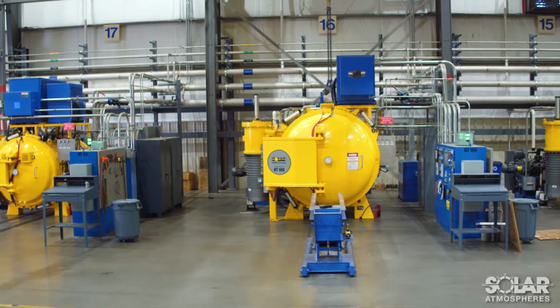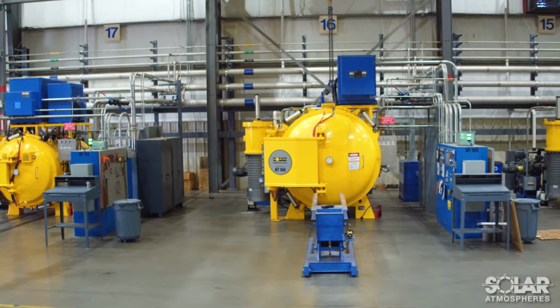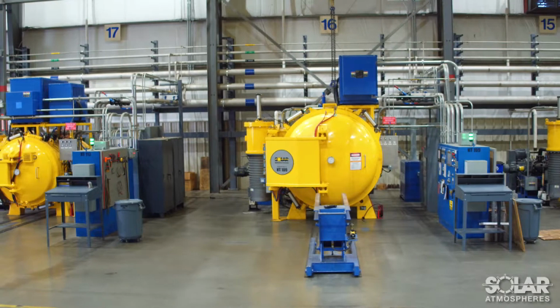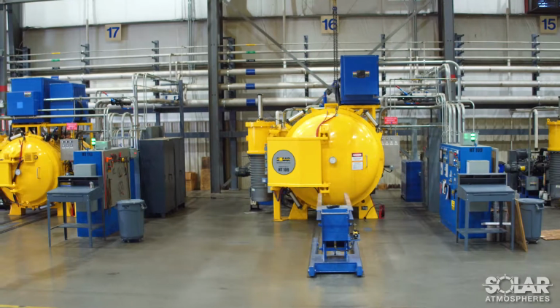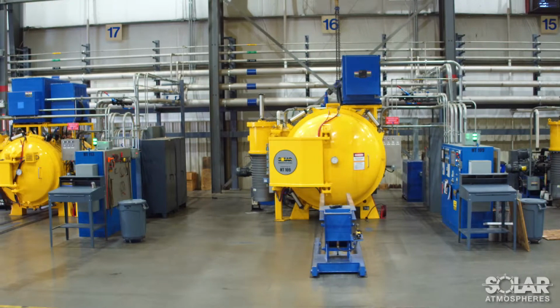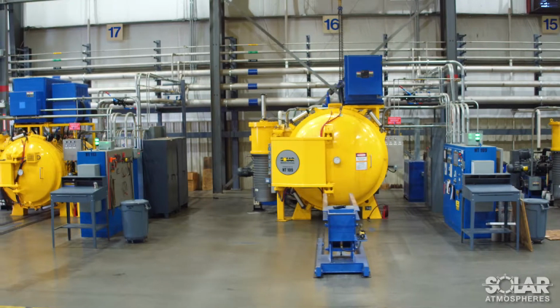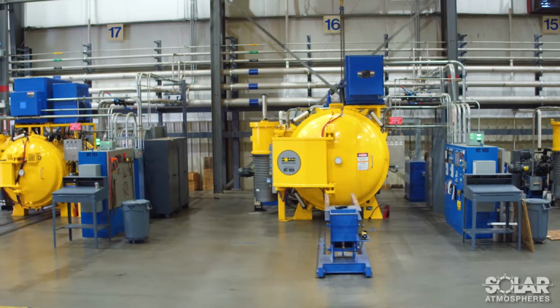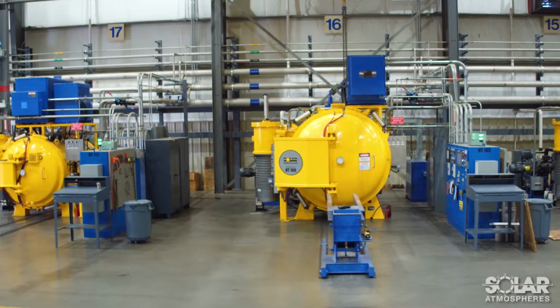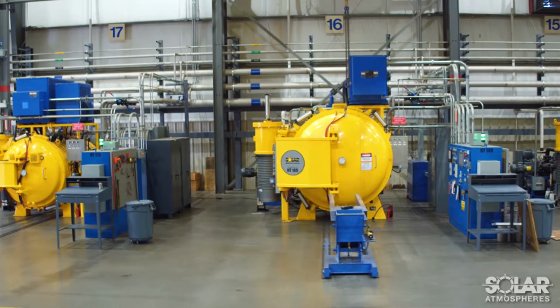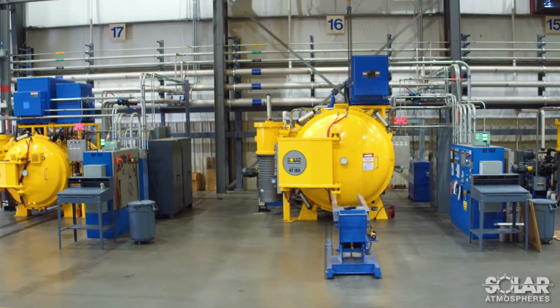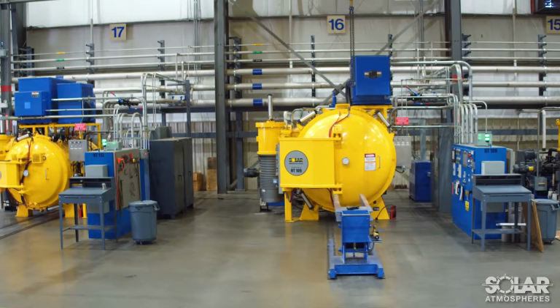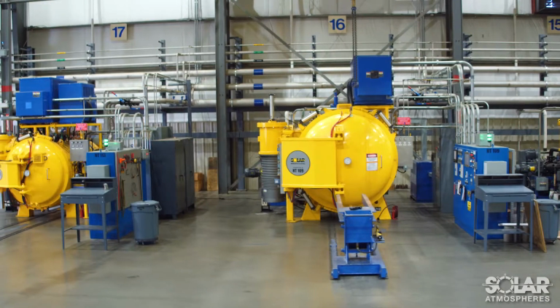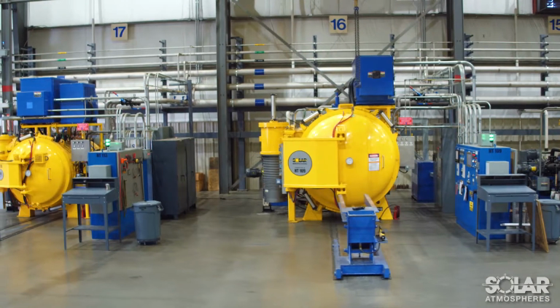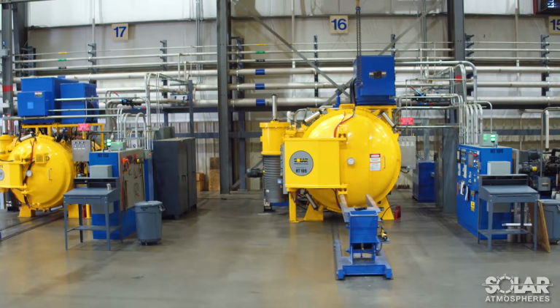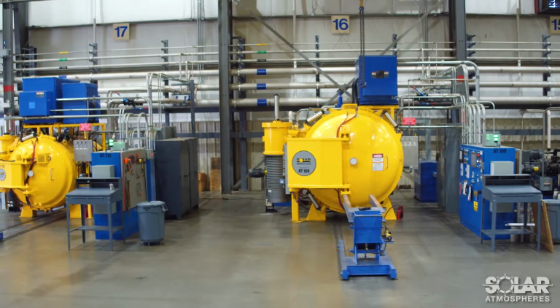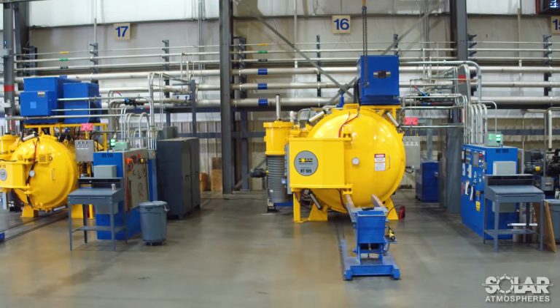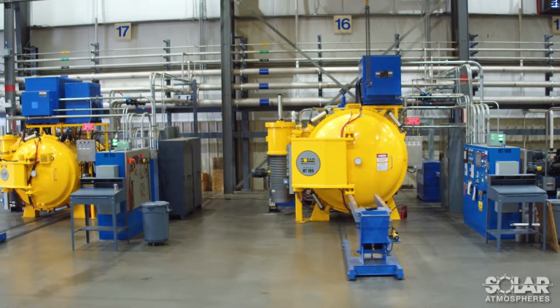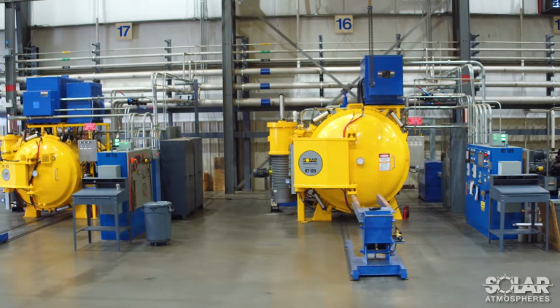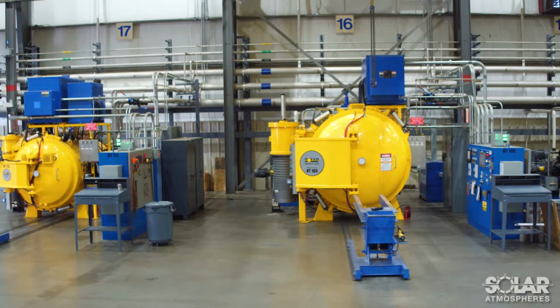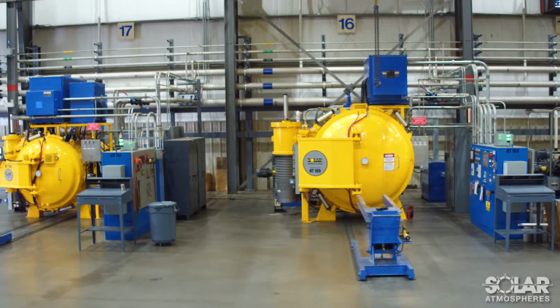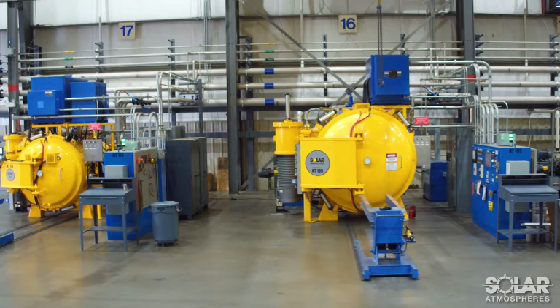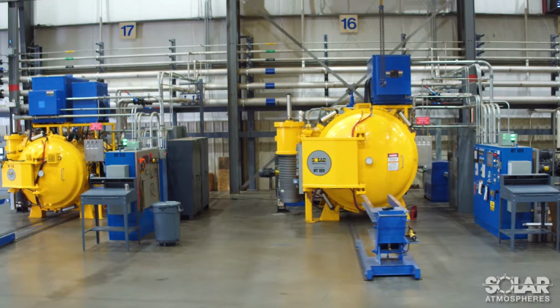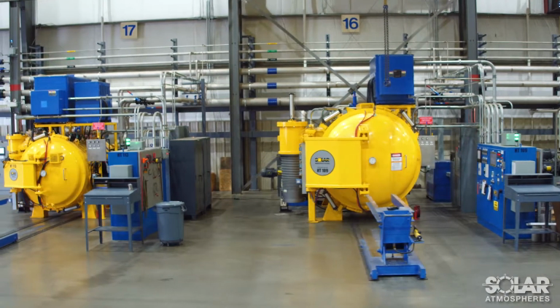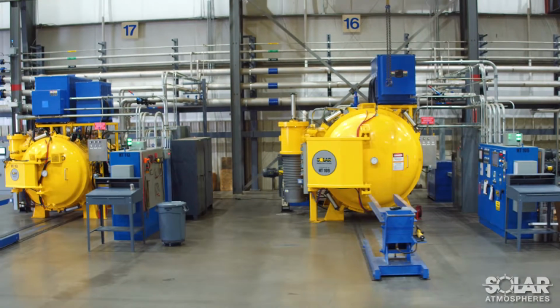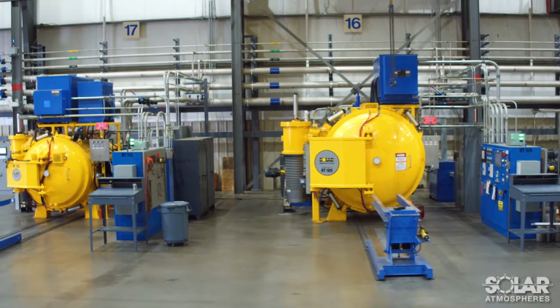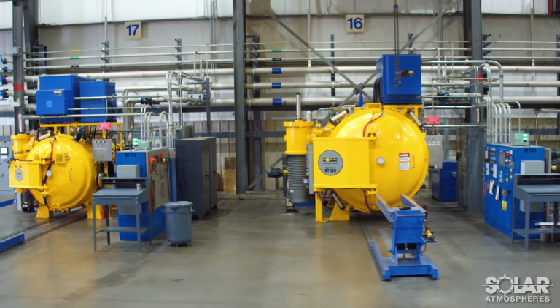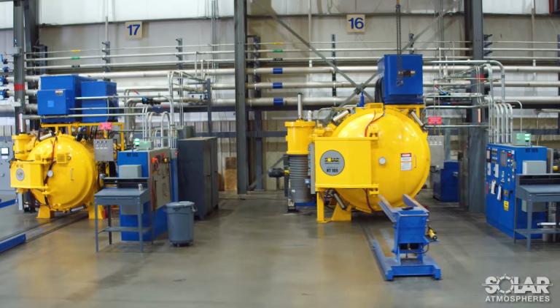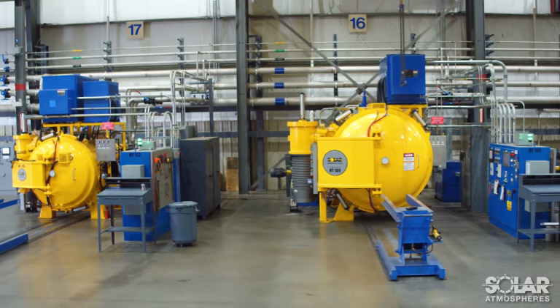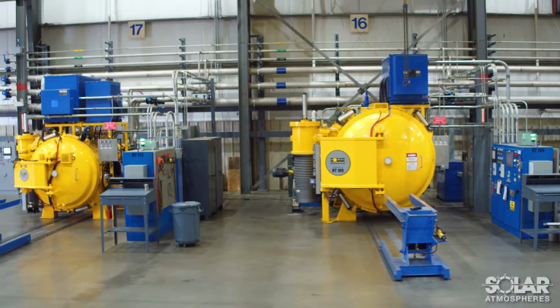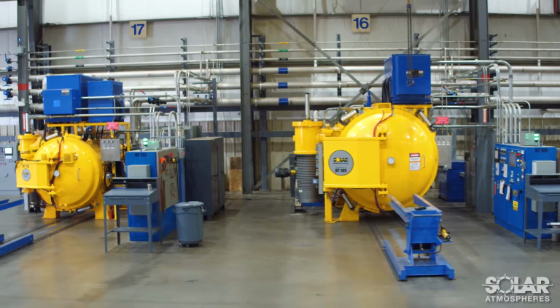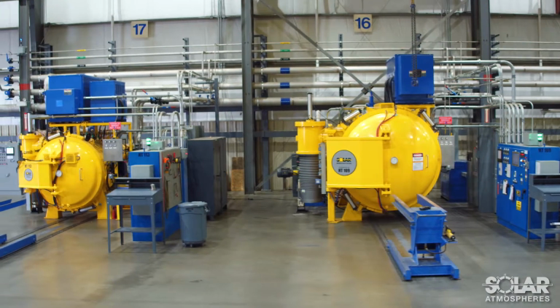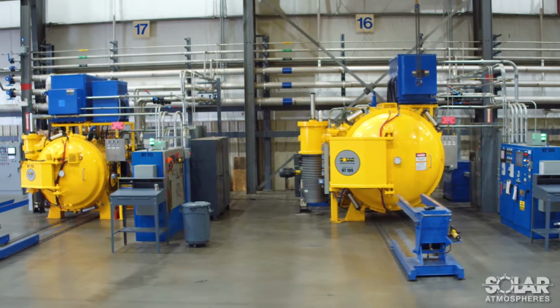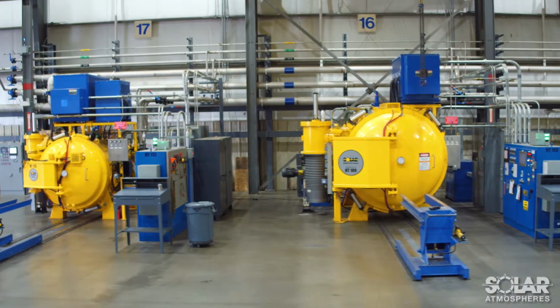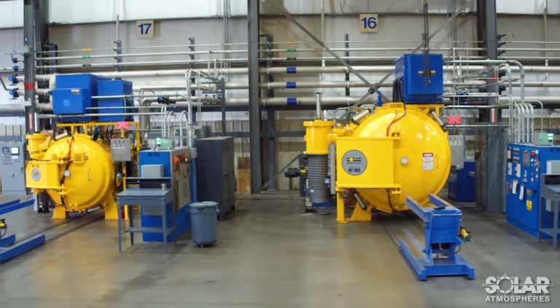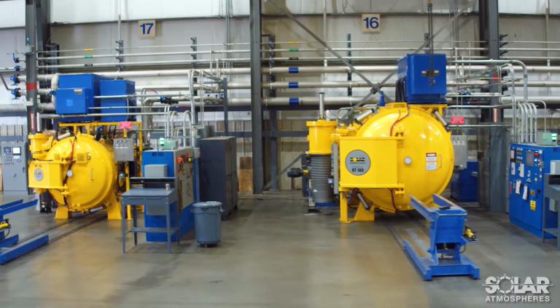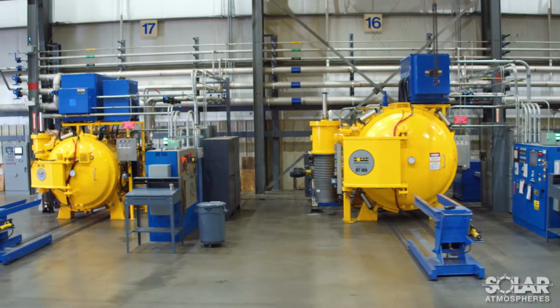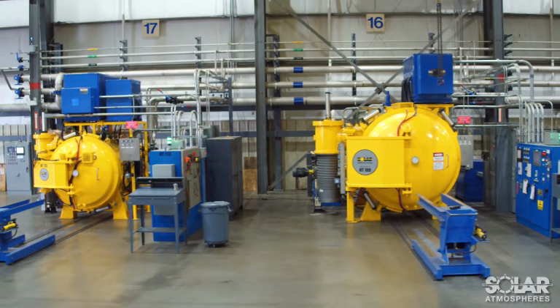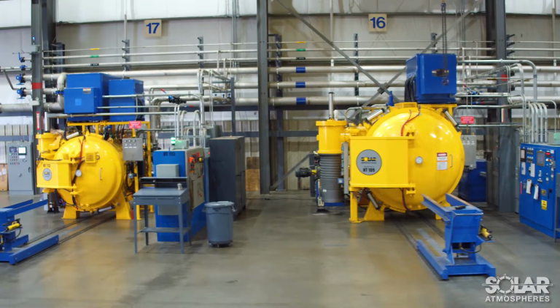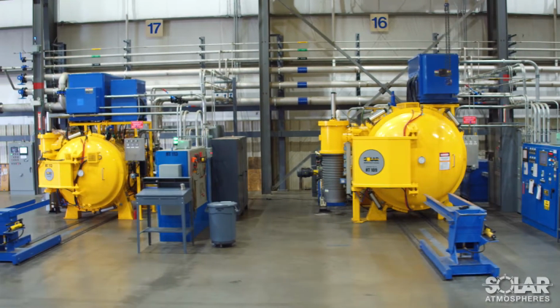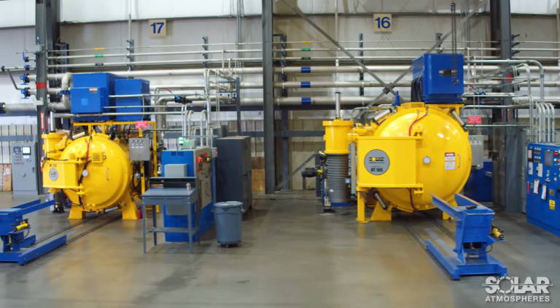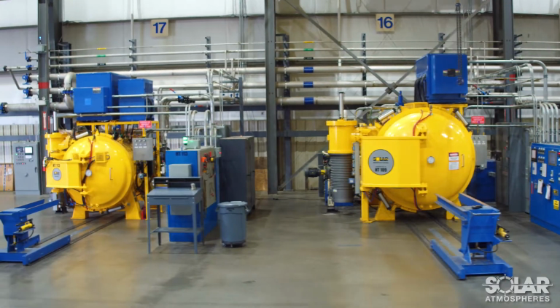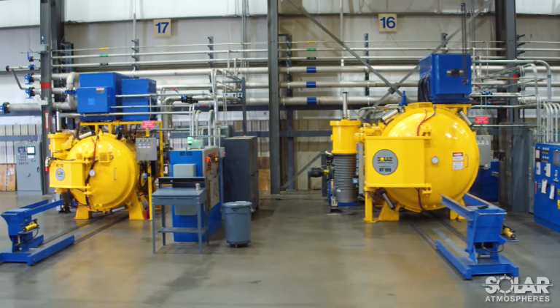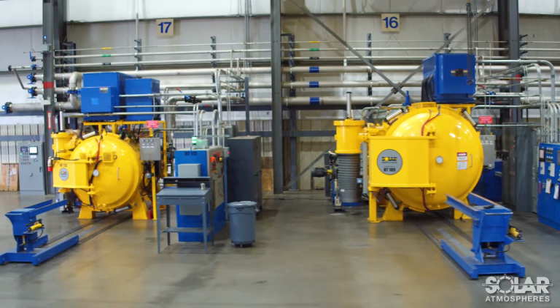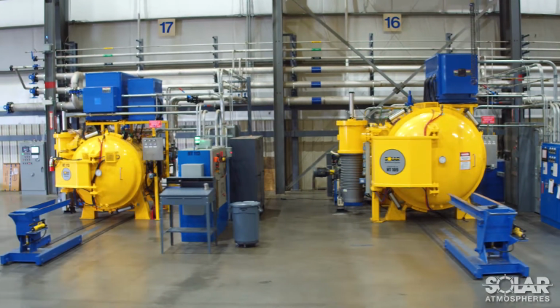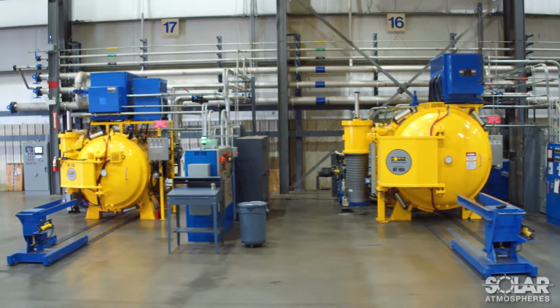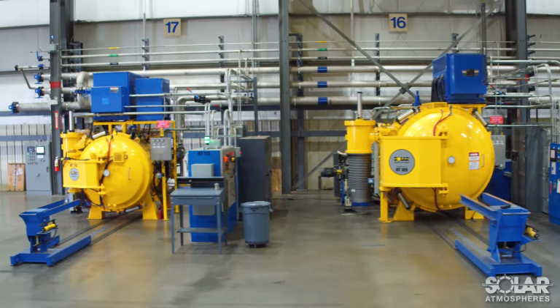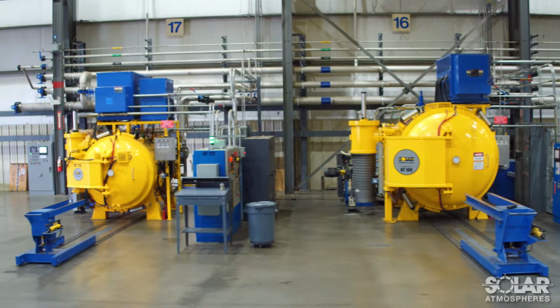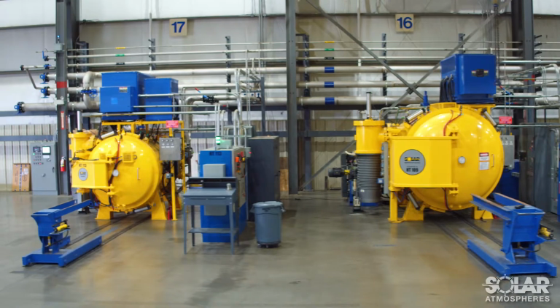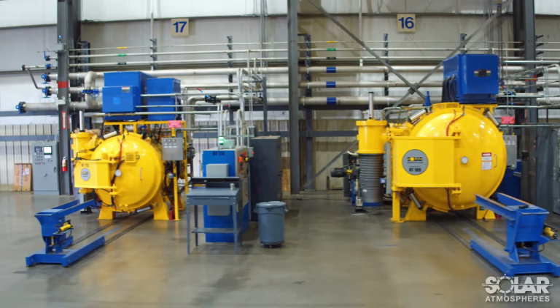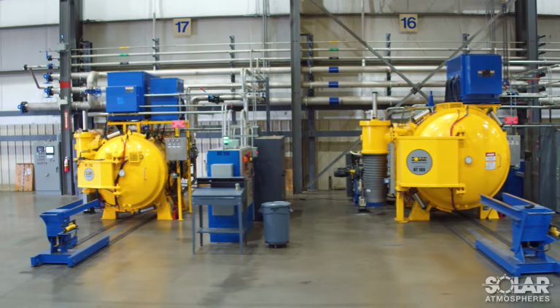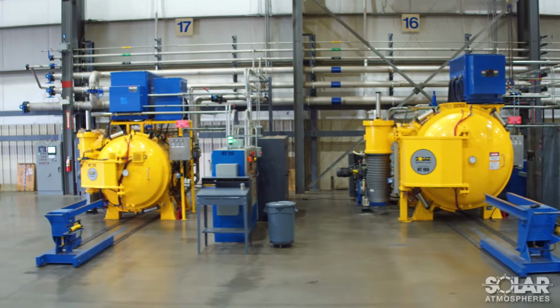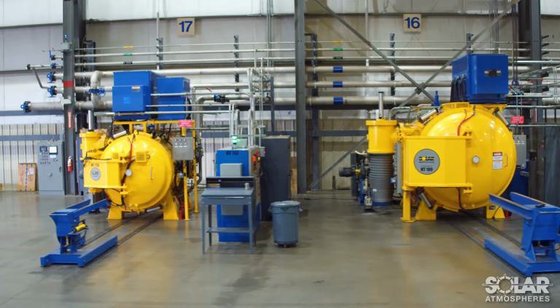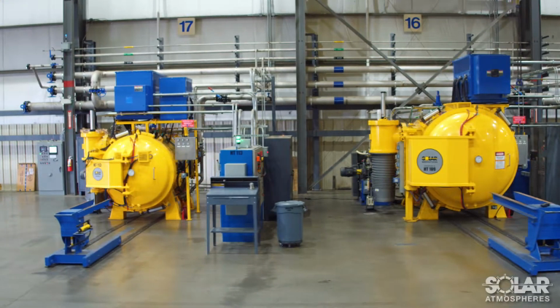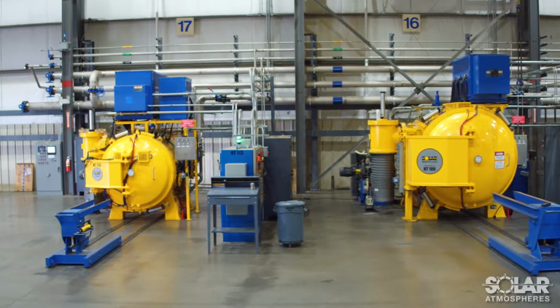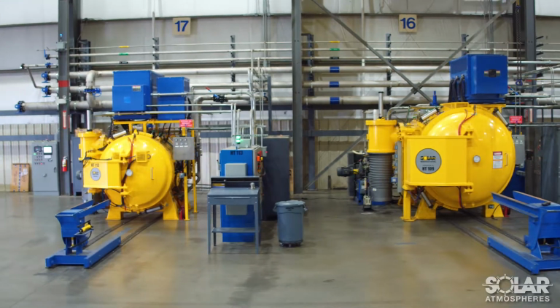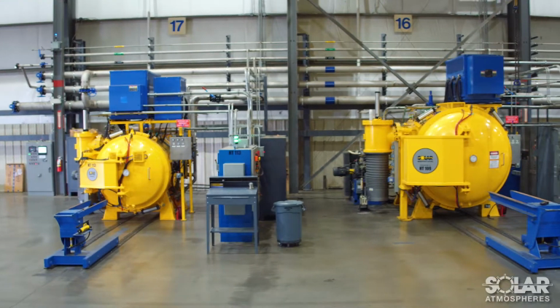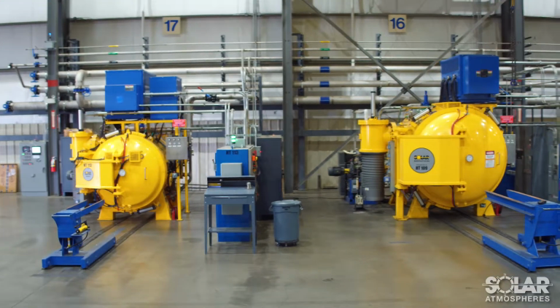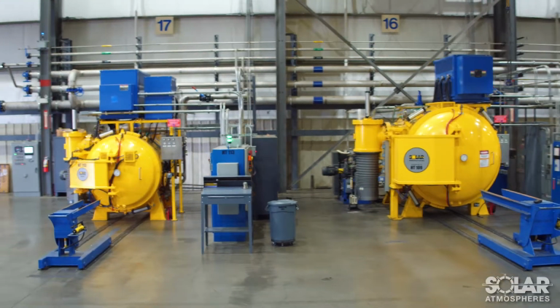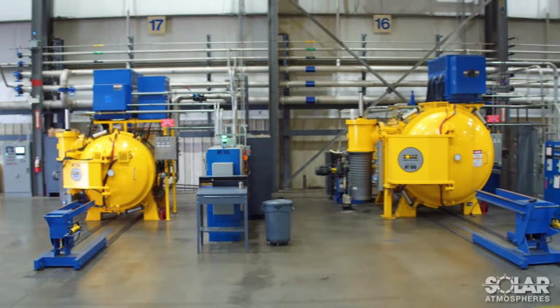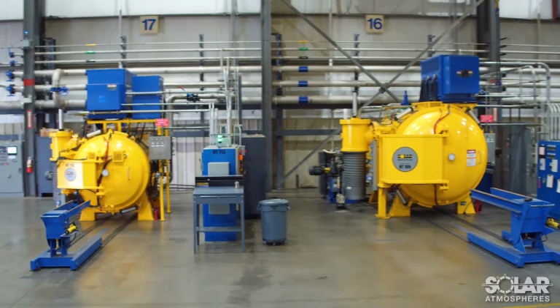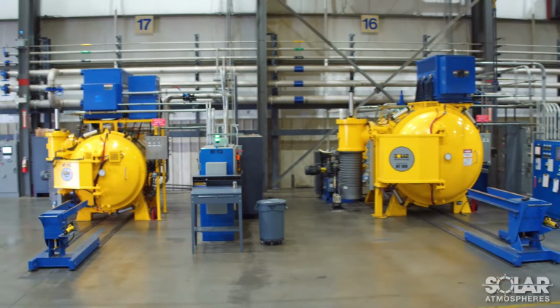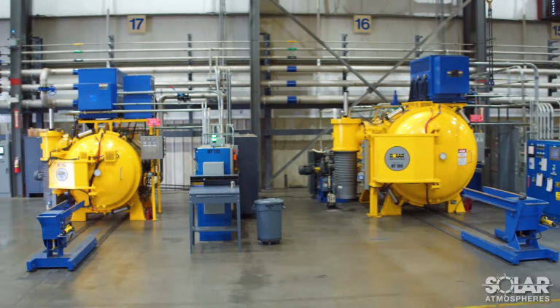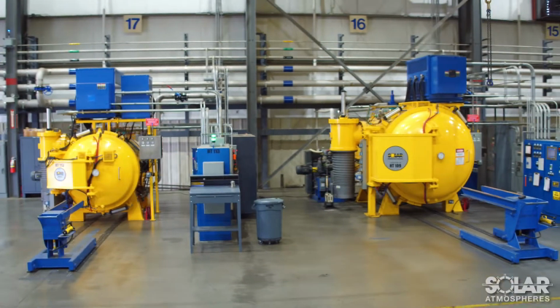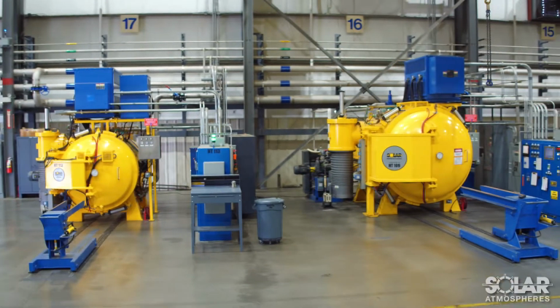We have obtained various prime approvals, such as Boeing, Curtis Wright, and Woodward, with additional approvals in the works.